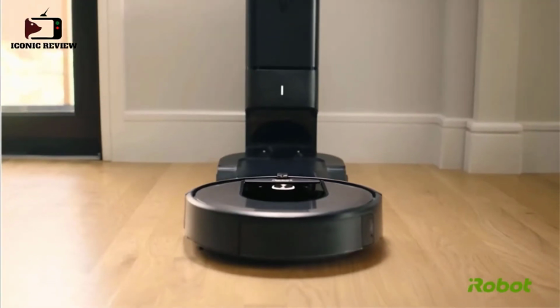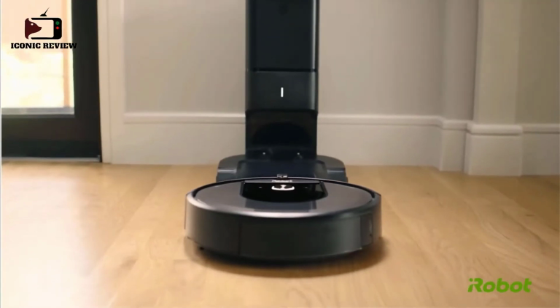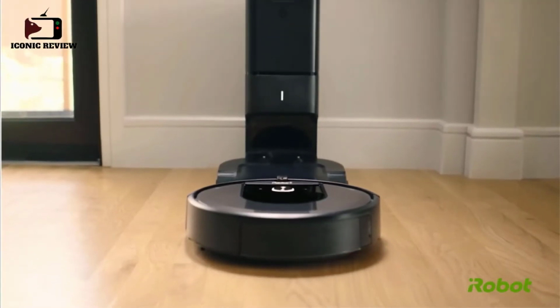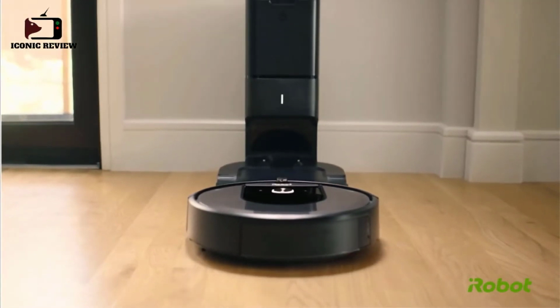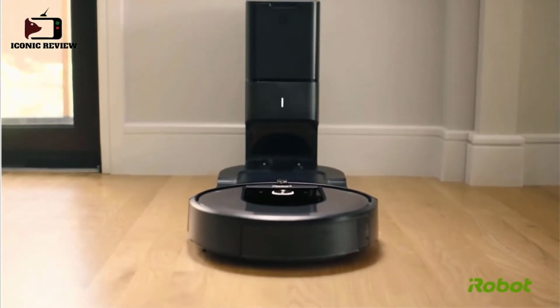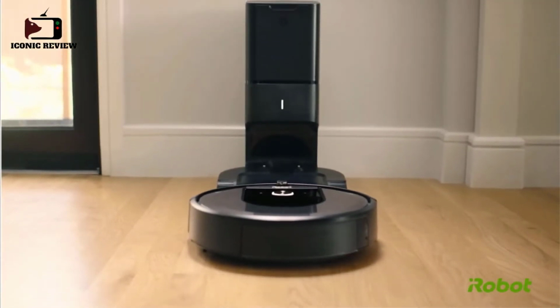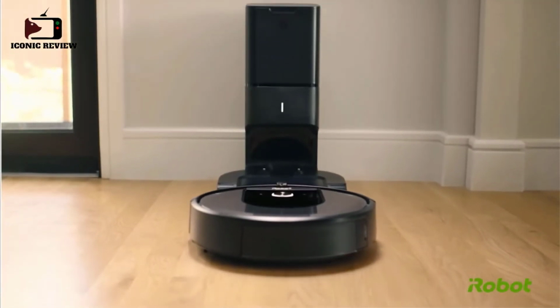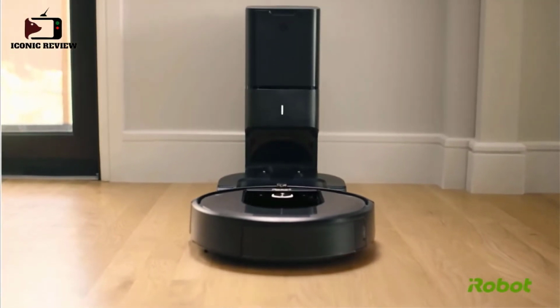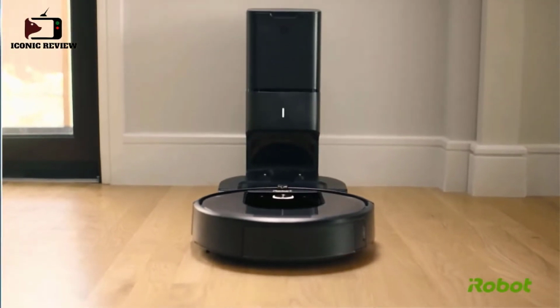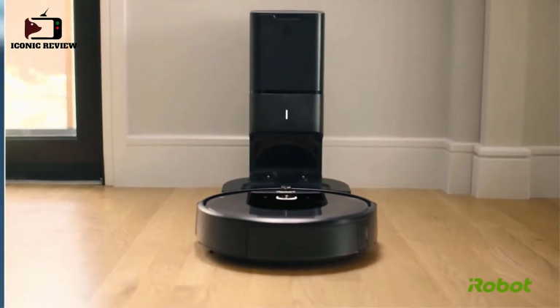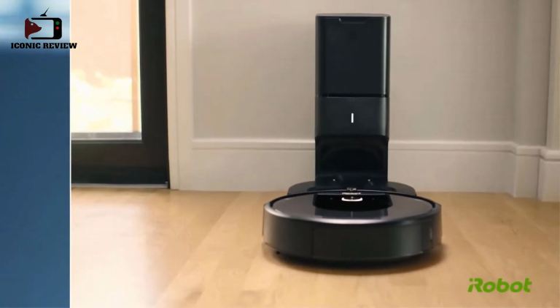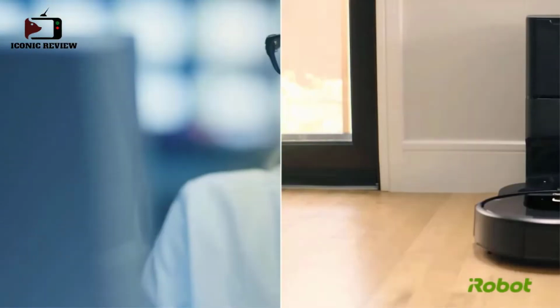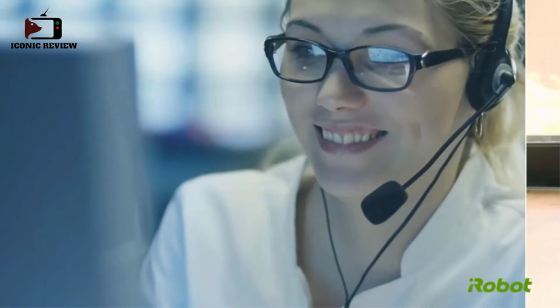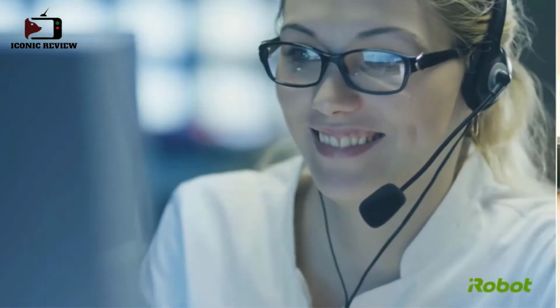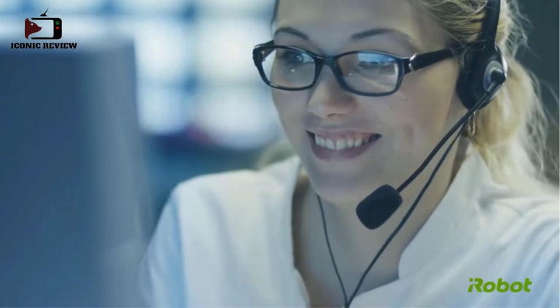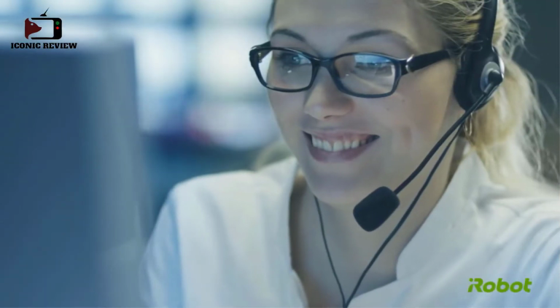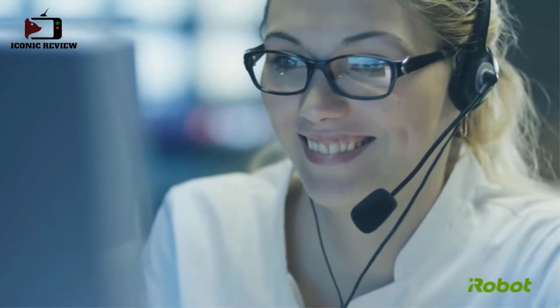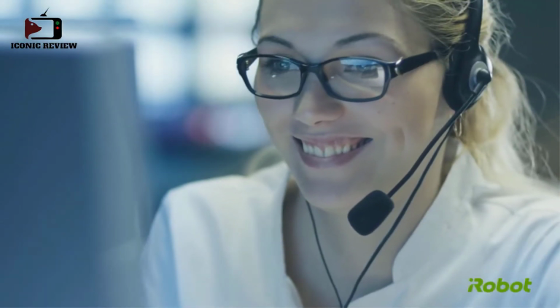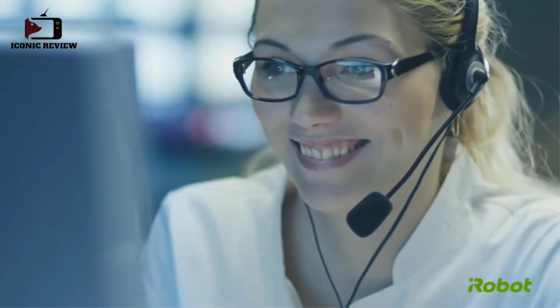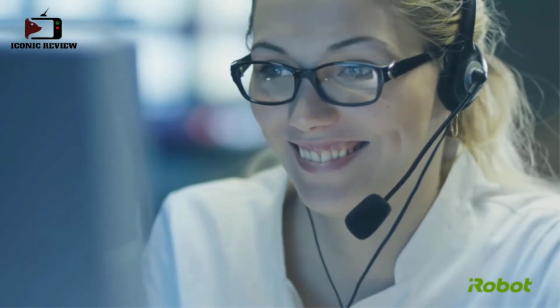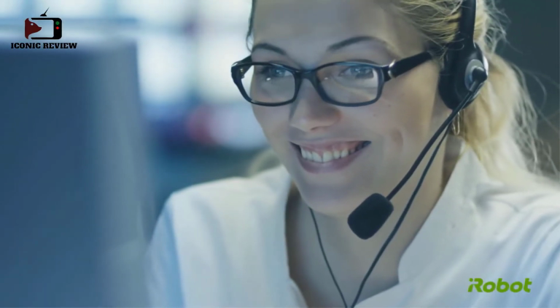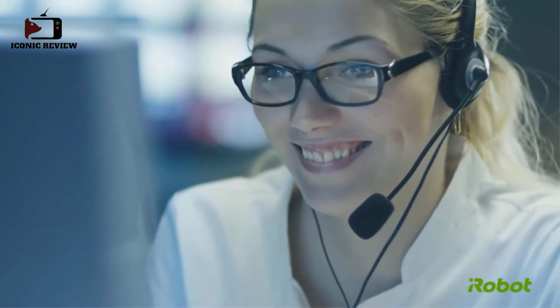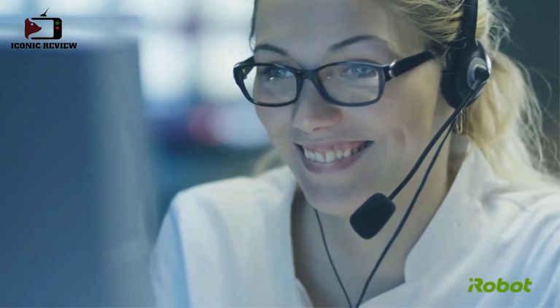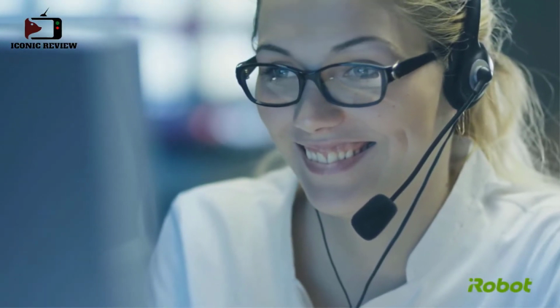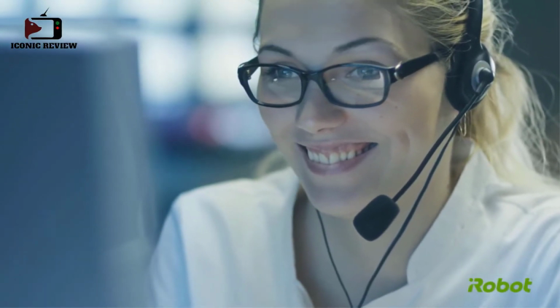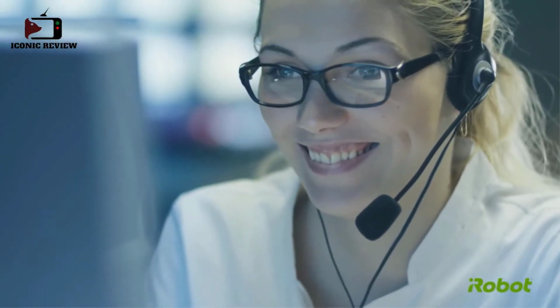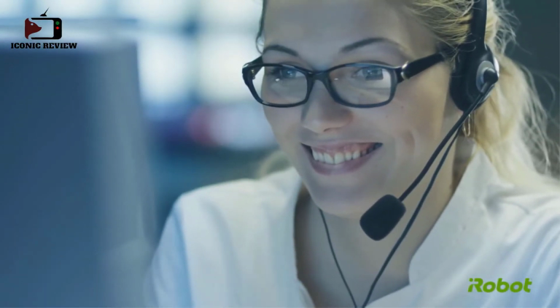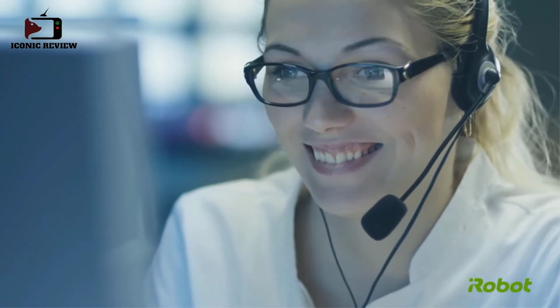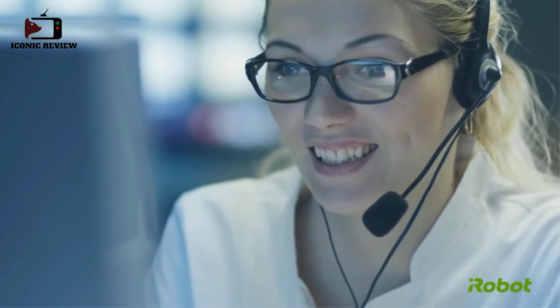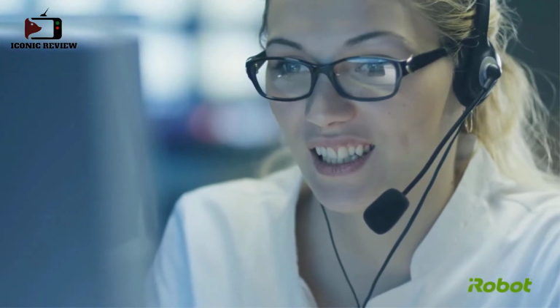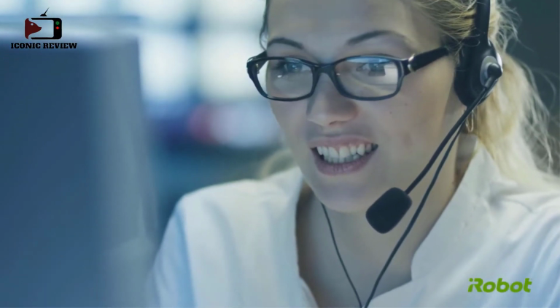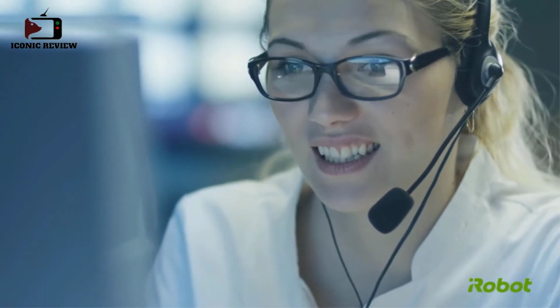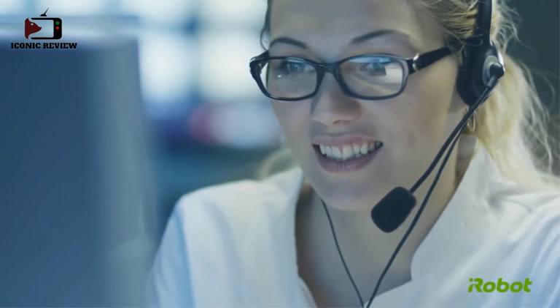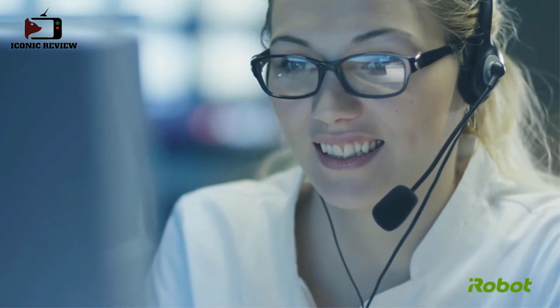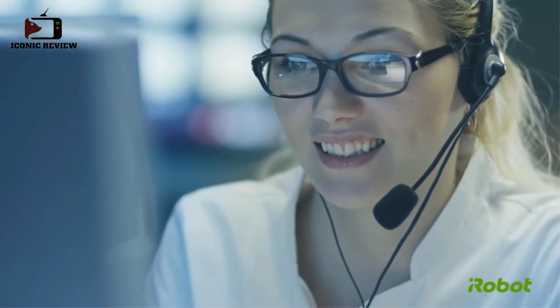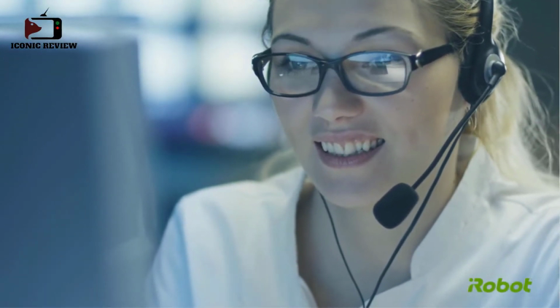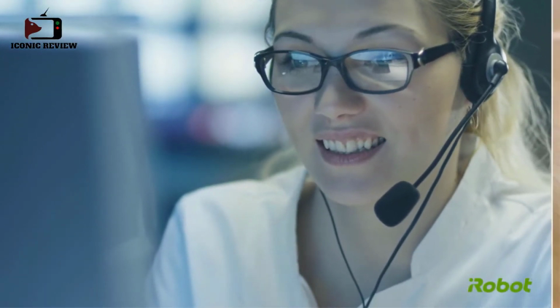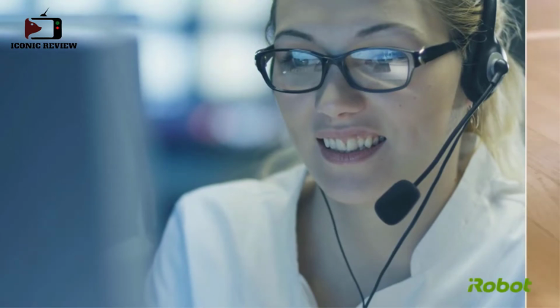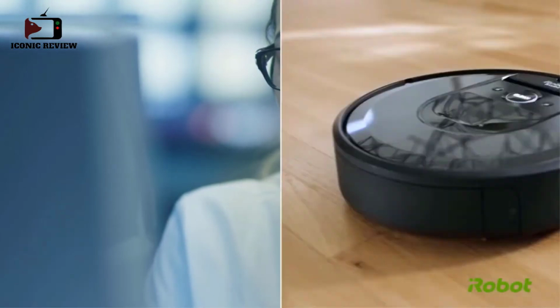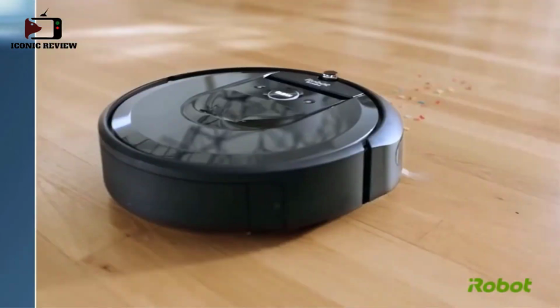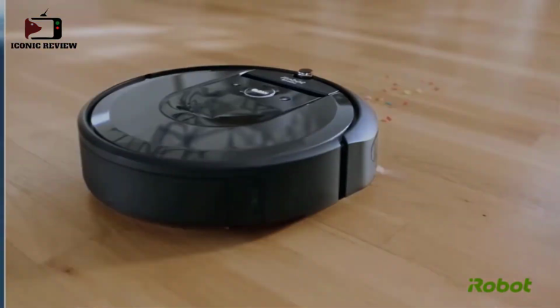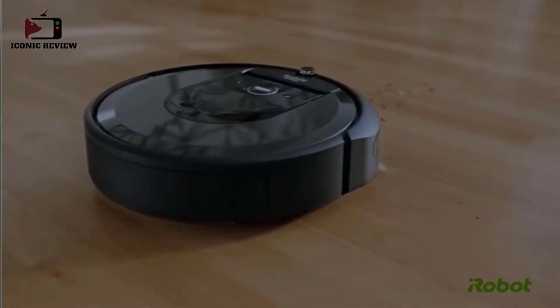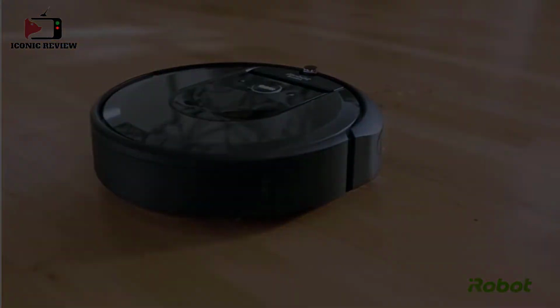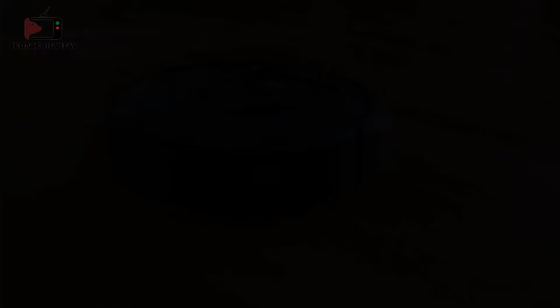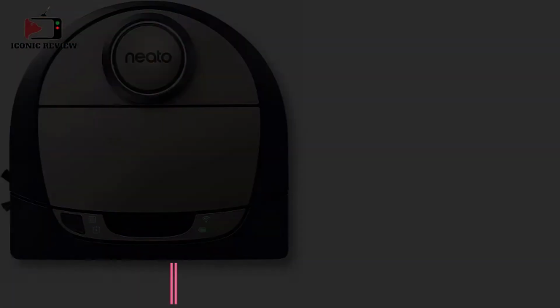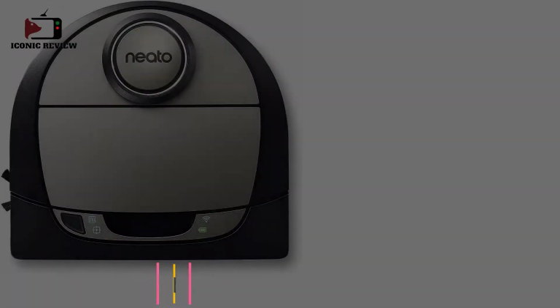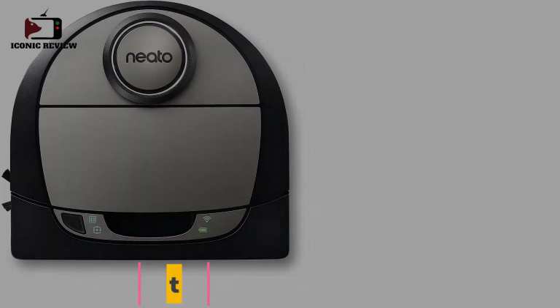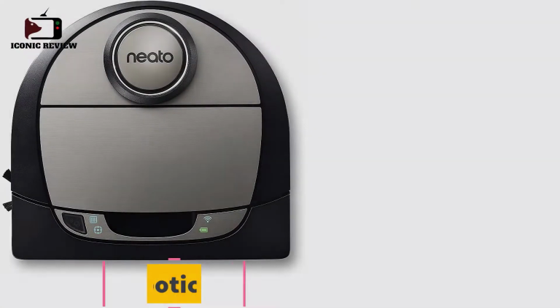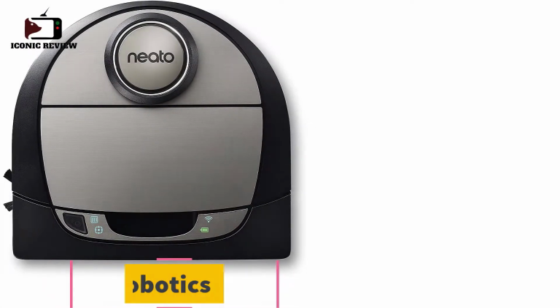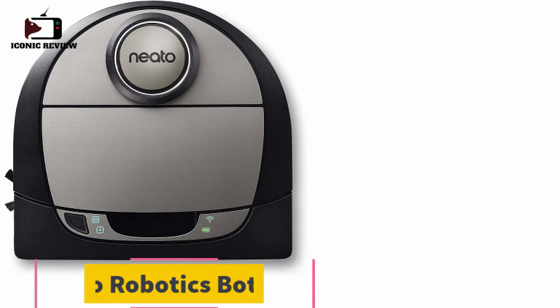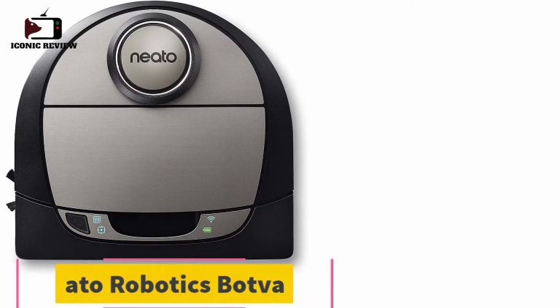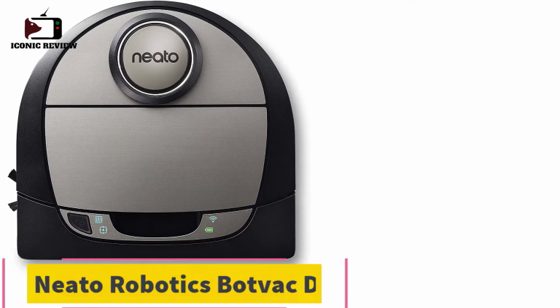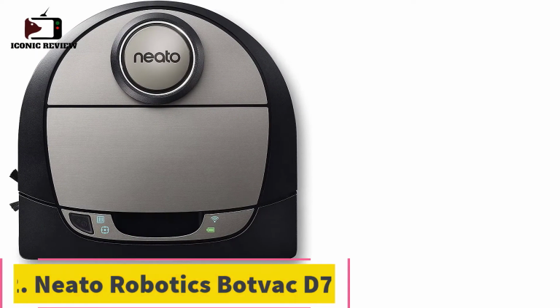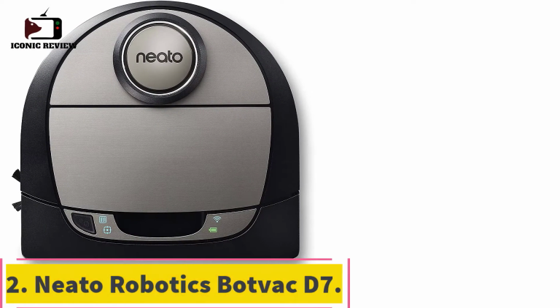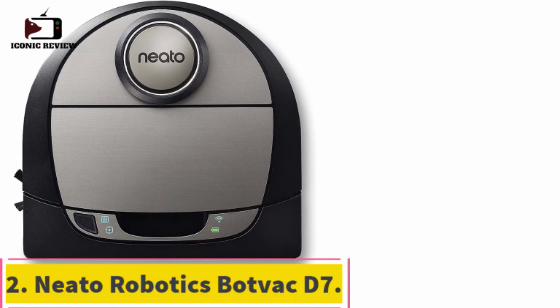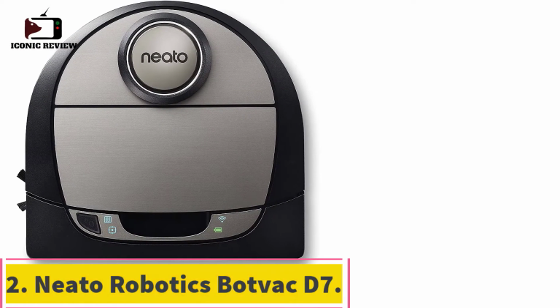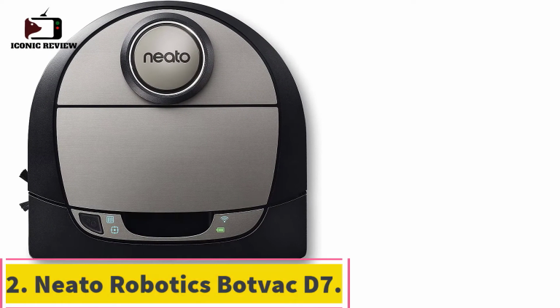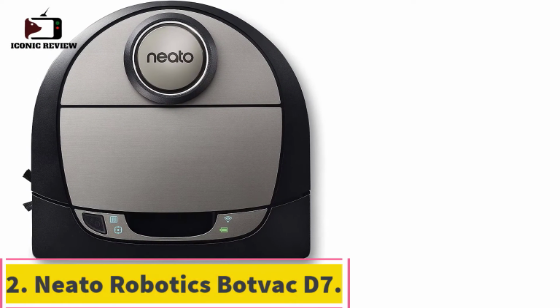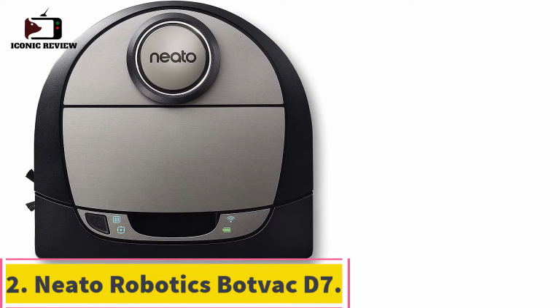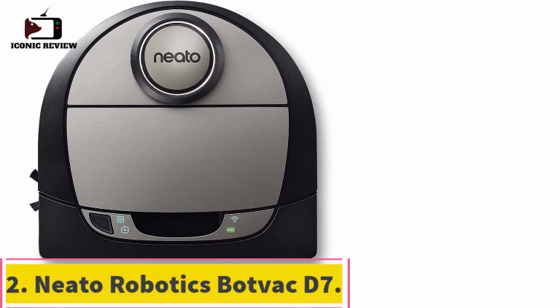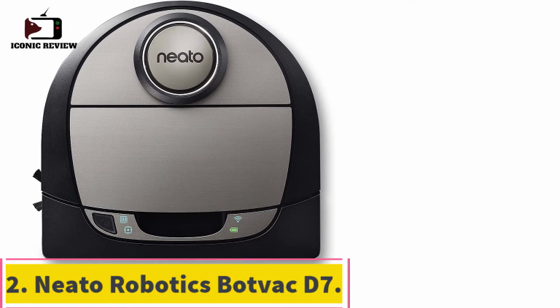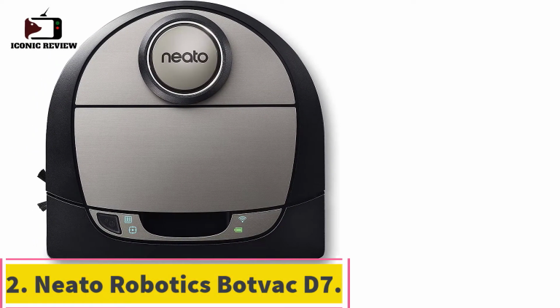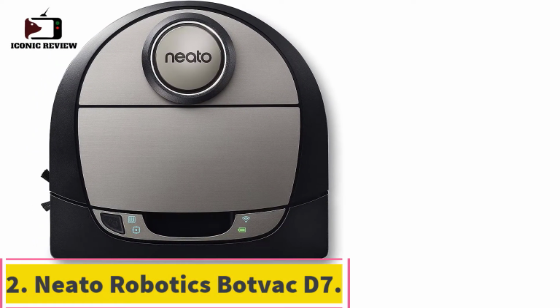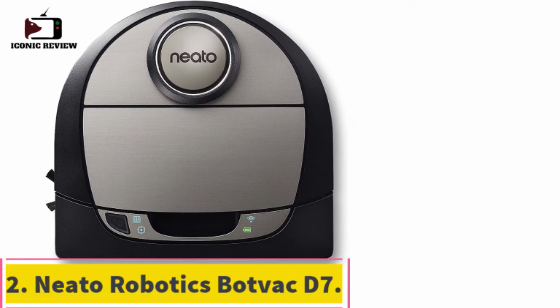Unfortunately, like many robot vacuums, it has demanding maintenance needs and many parts that need to be replaced regularly. That said, it outperforms many robot models on high pile carpets and overall it's one of the best robot vacuums we've tried.